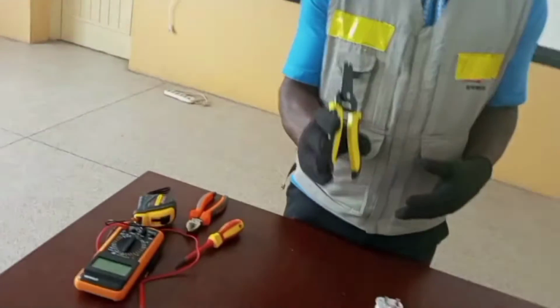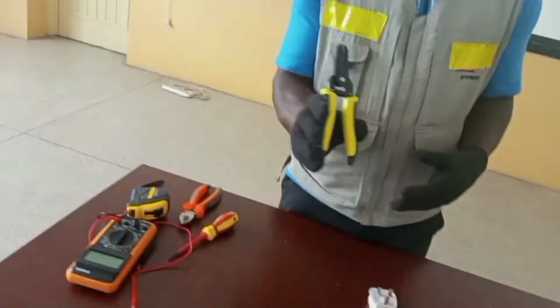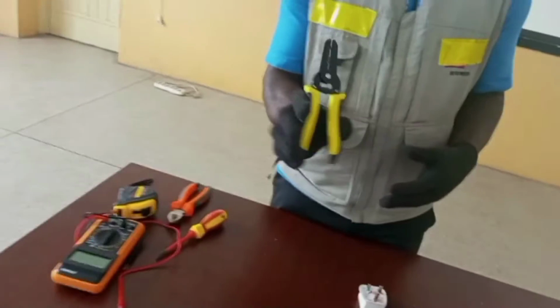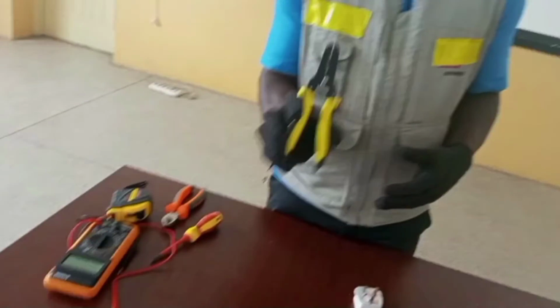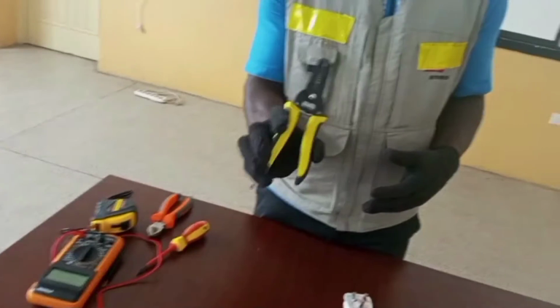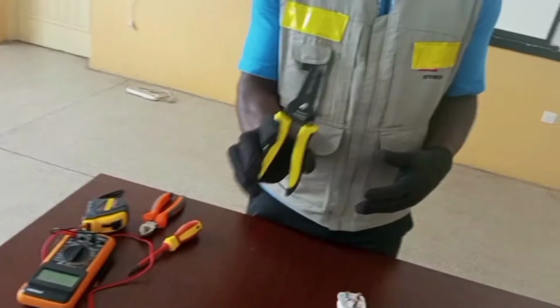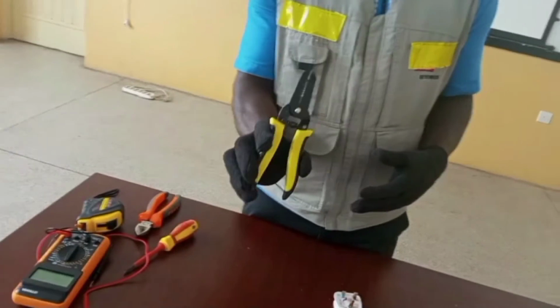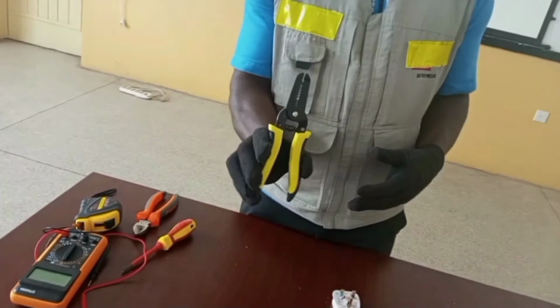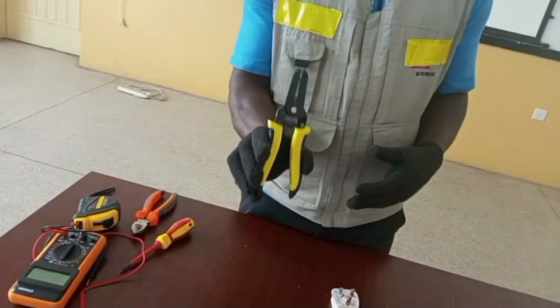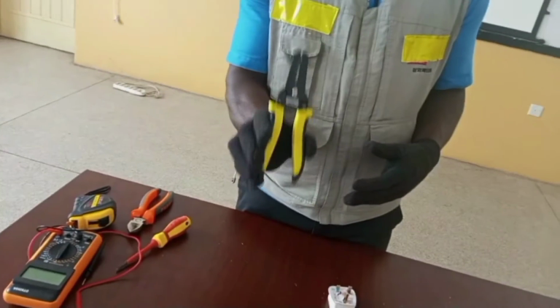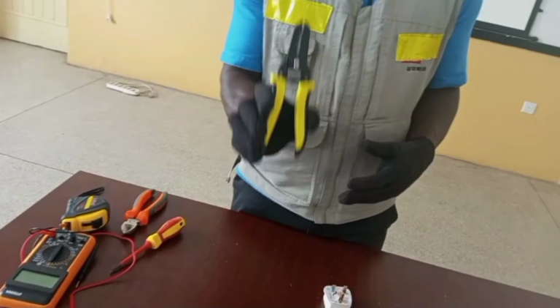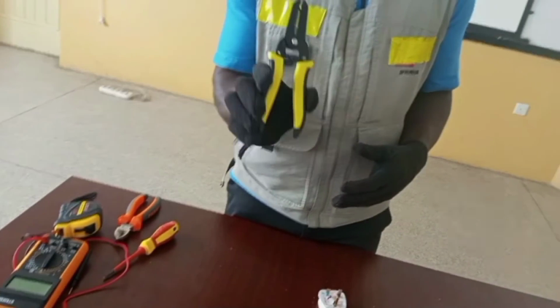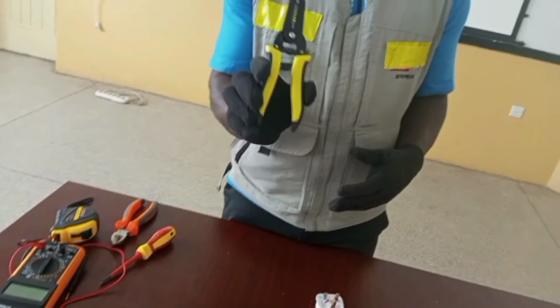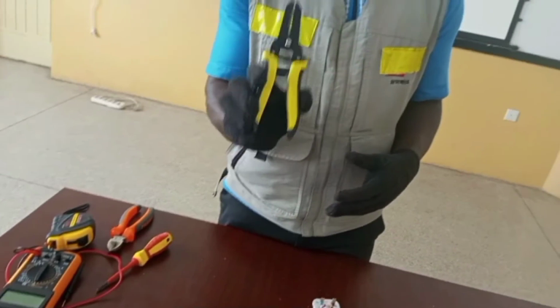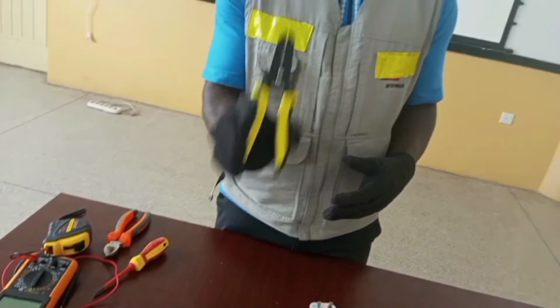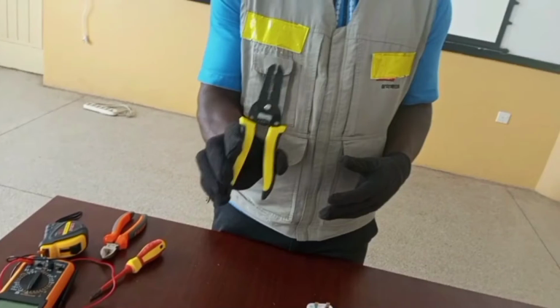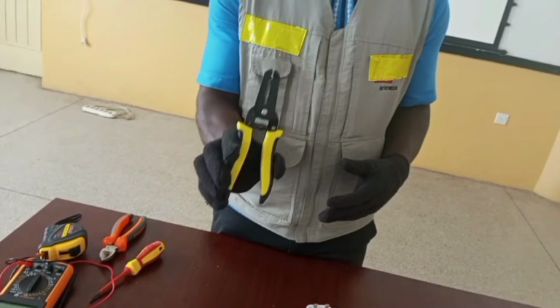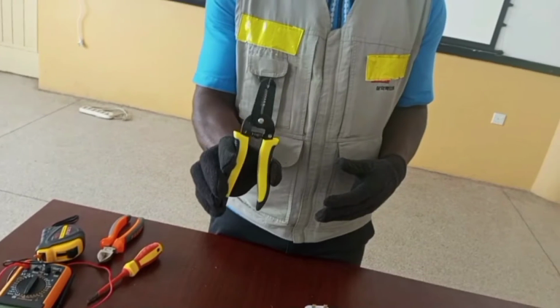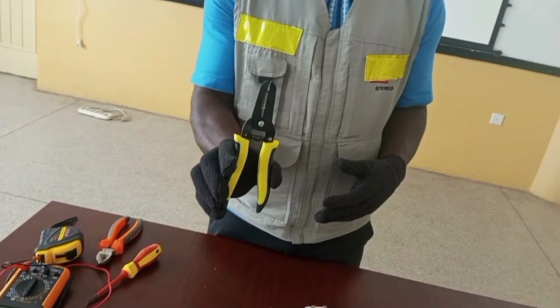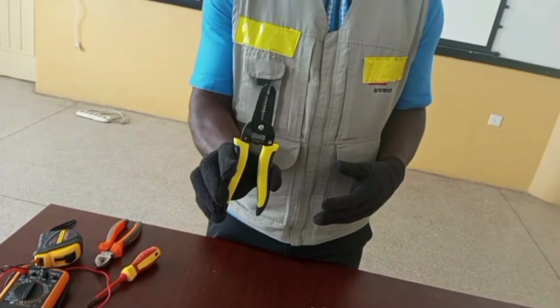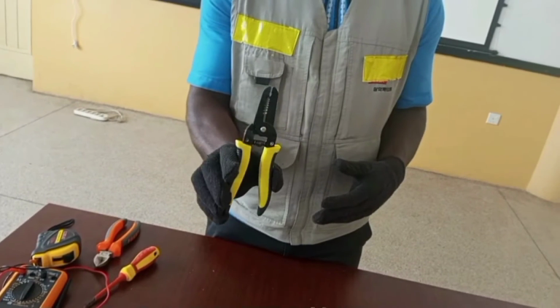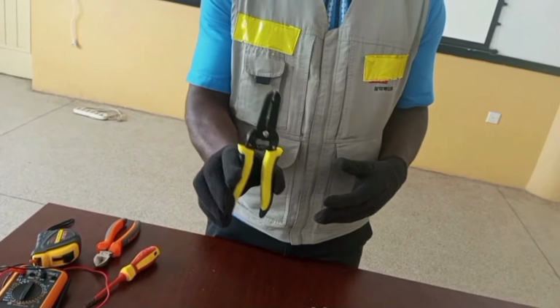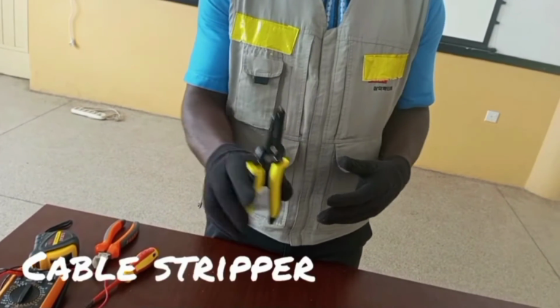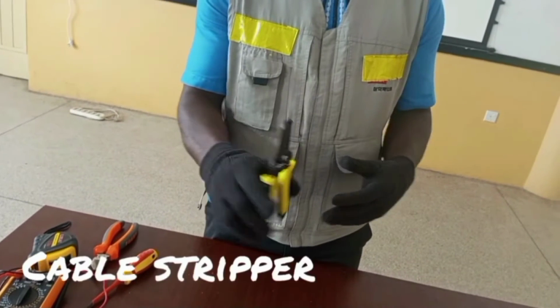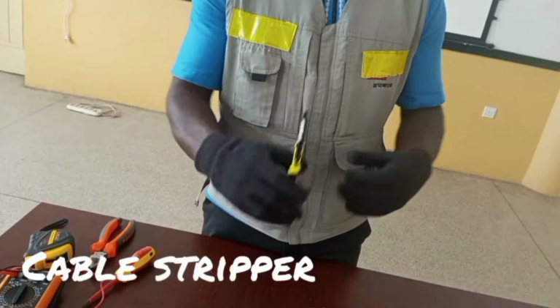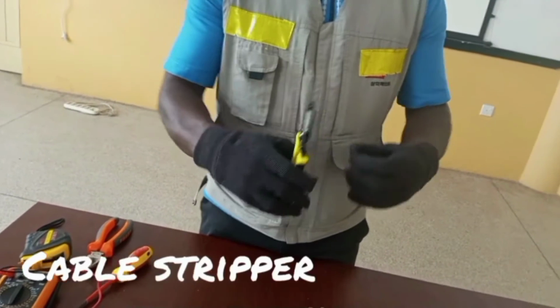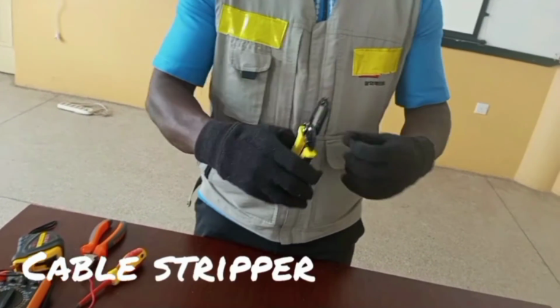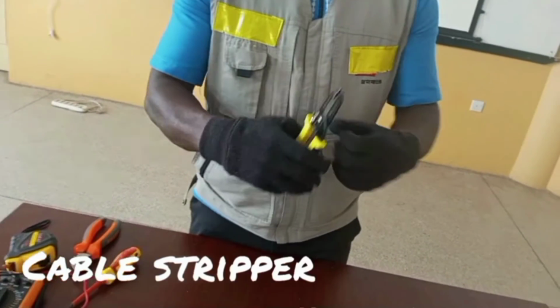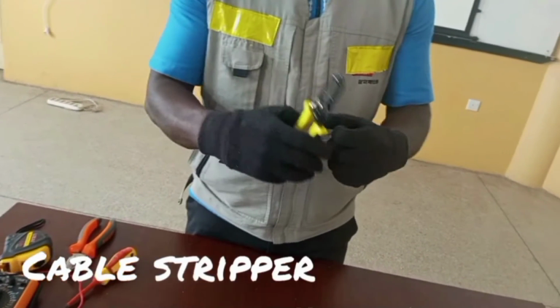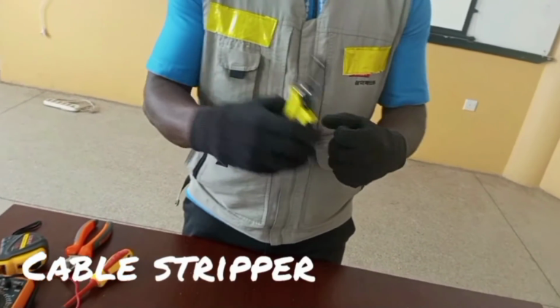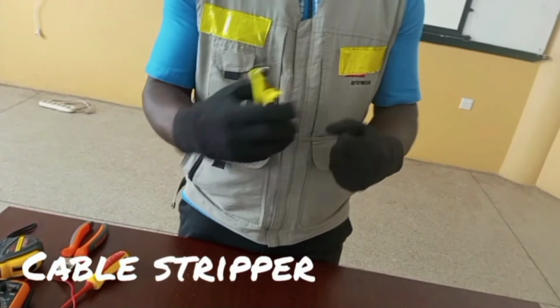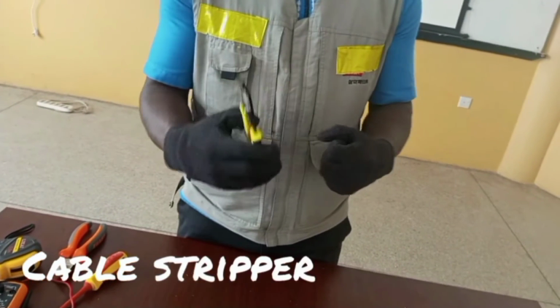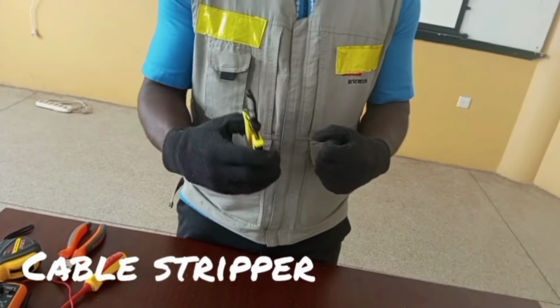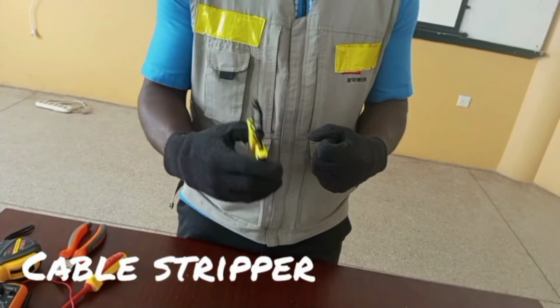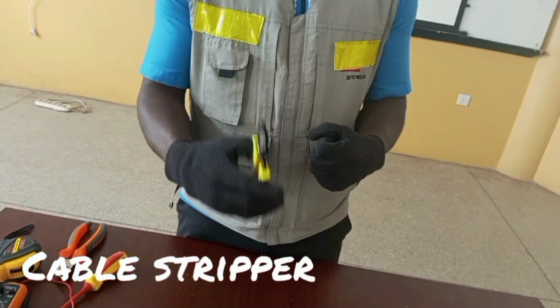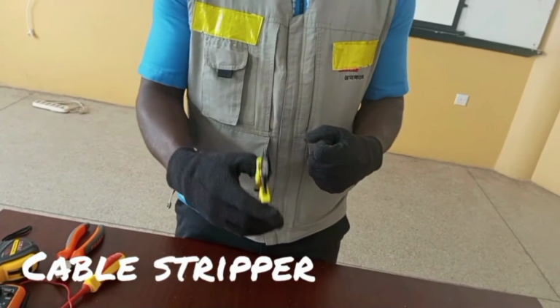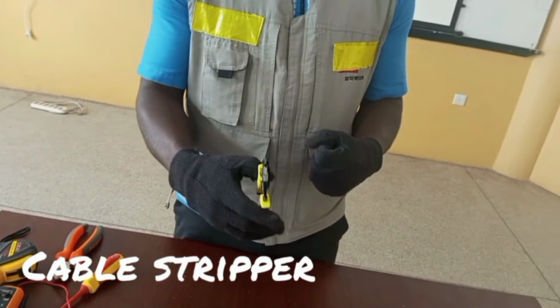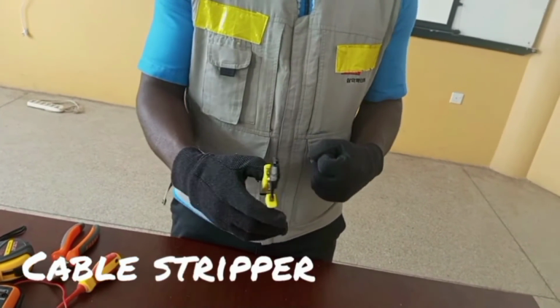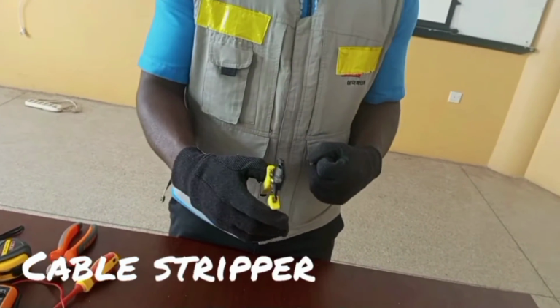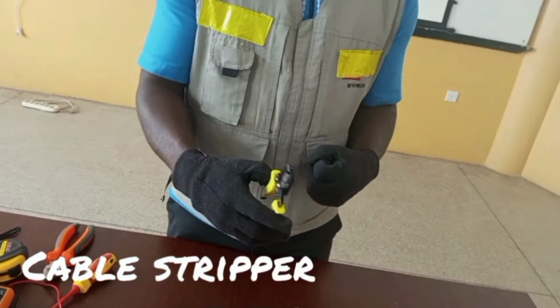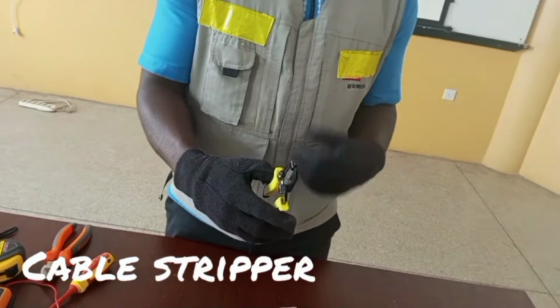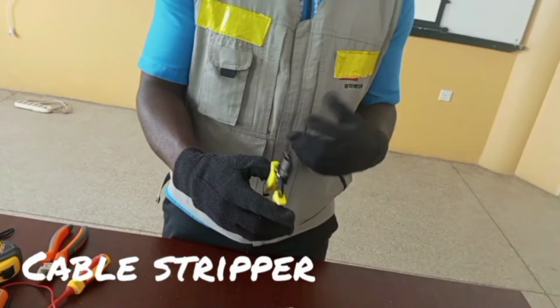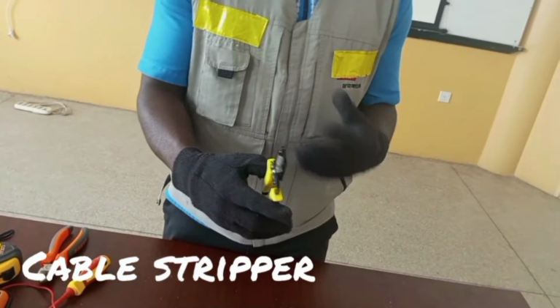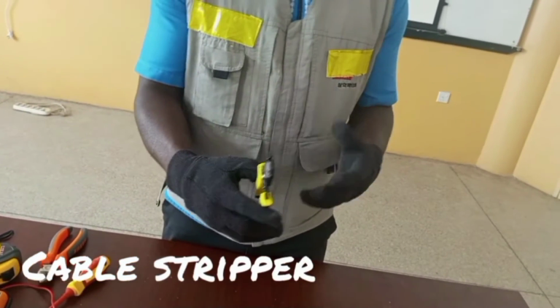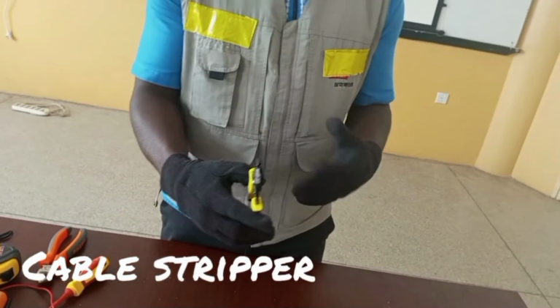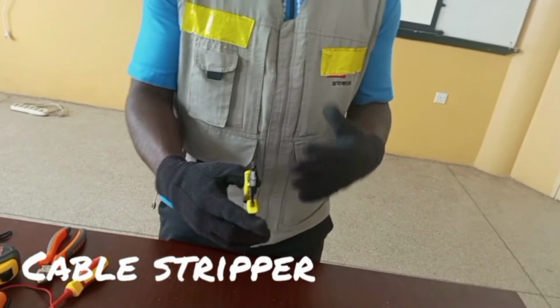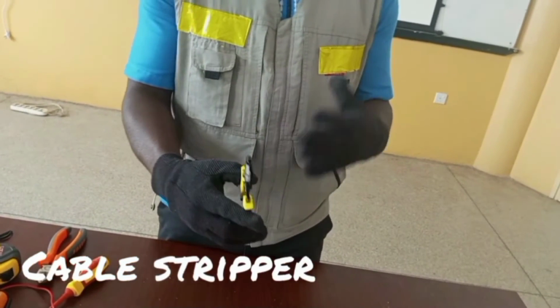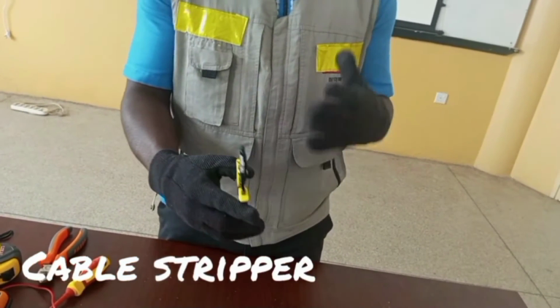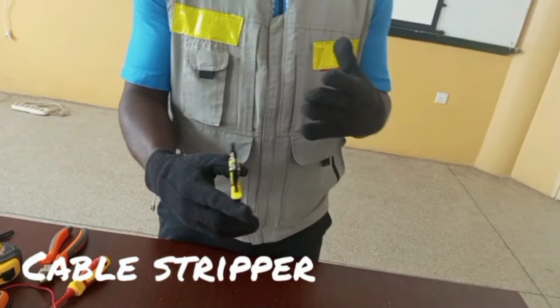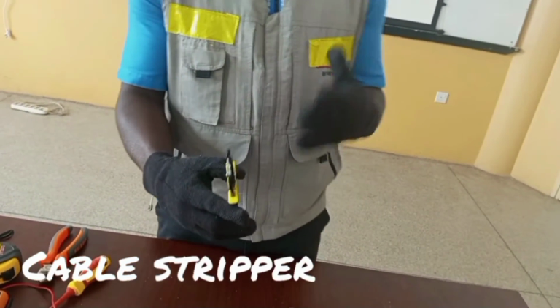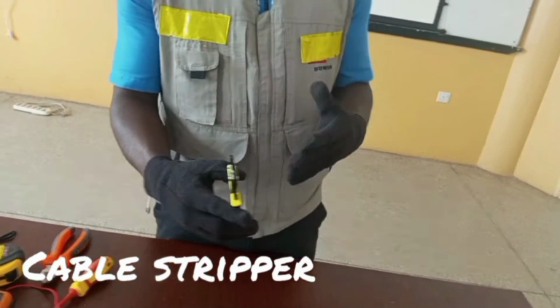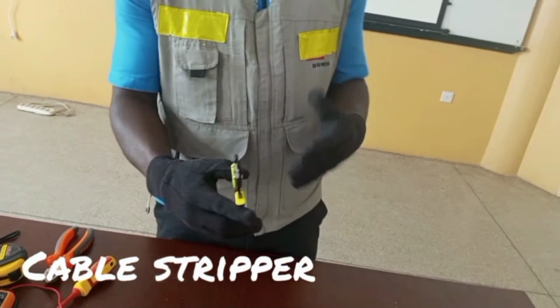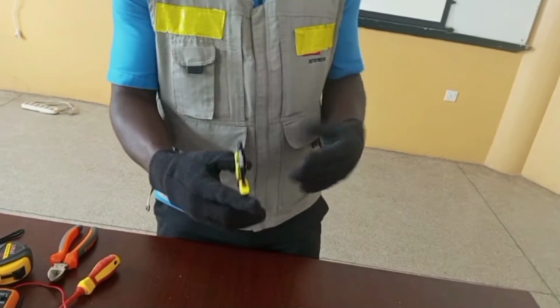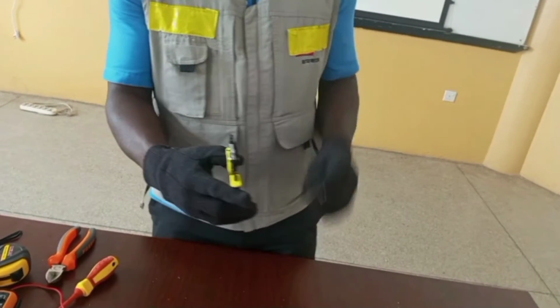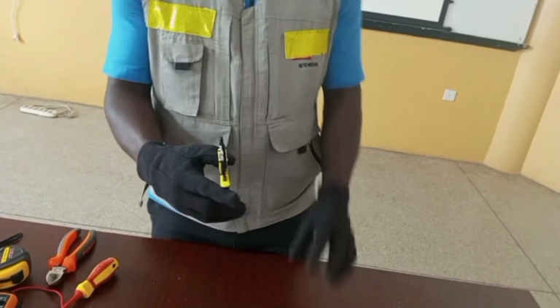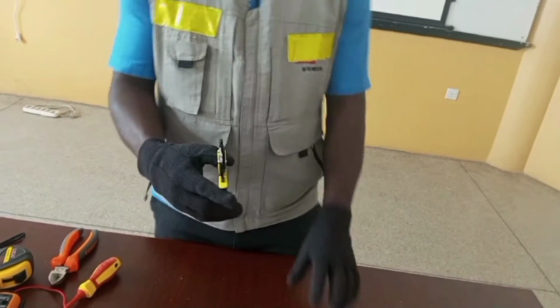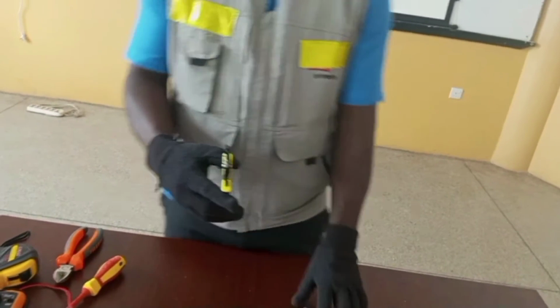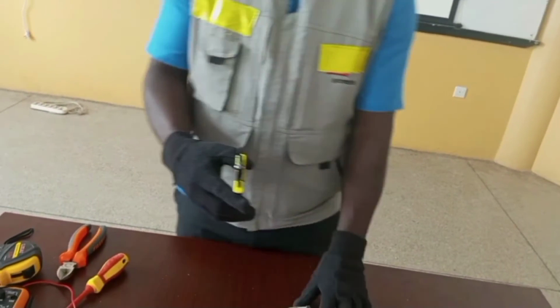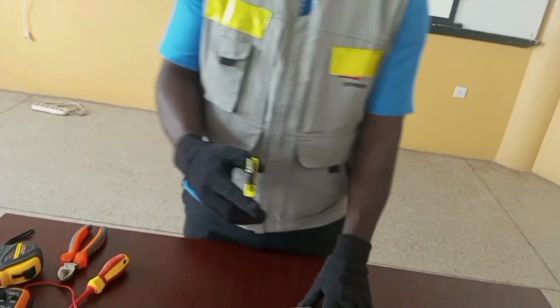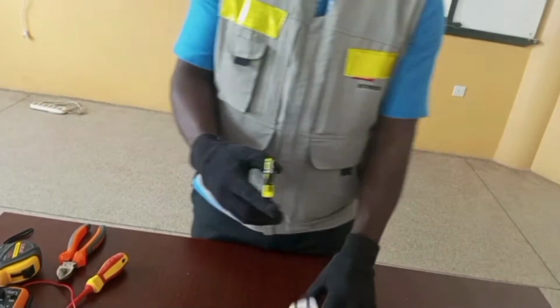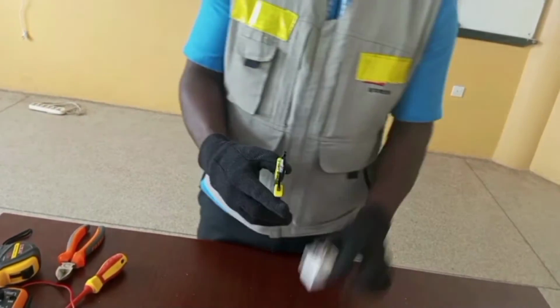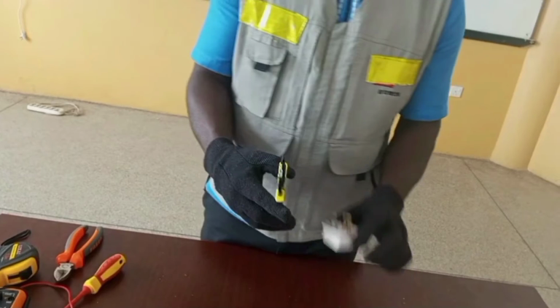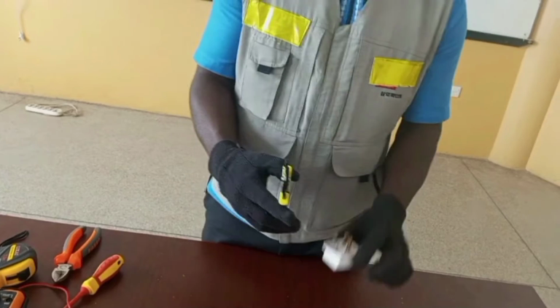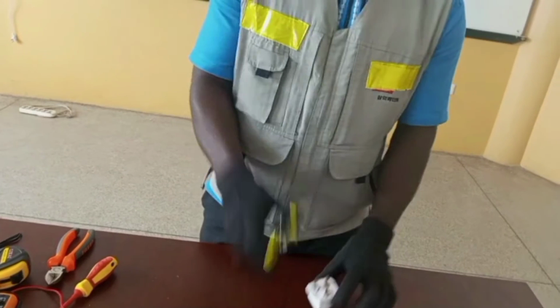First of all I have a cable stripper that I will use to strip off the insulation from the conductor before I connect to the plug.